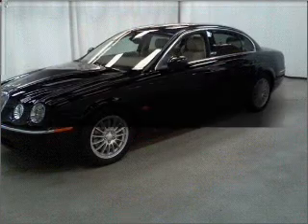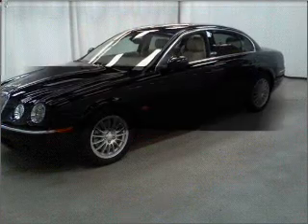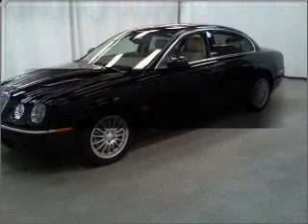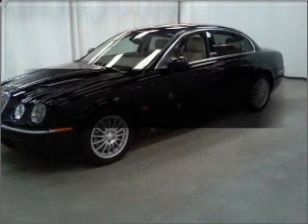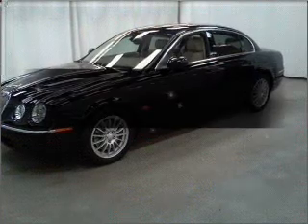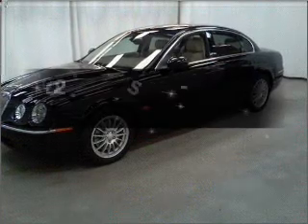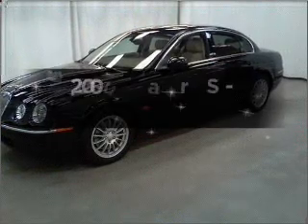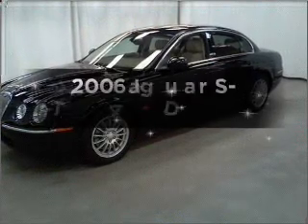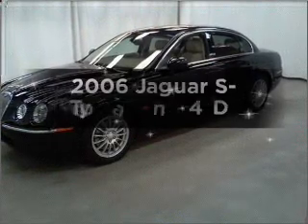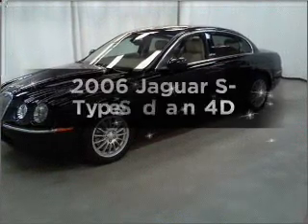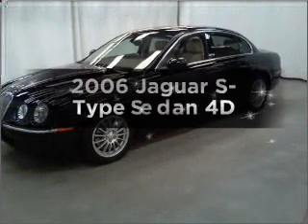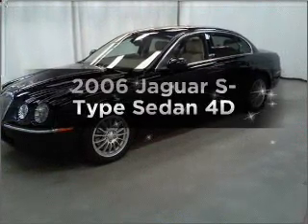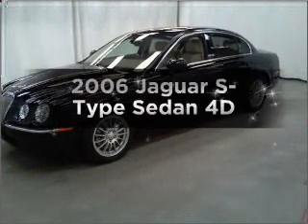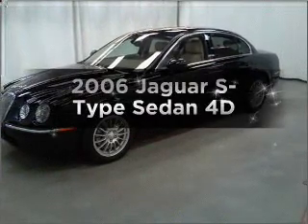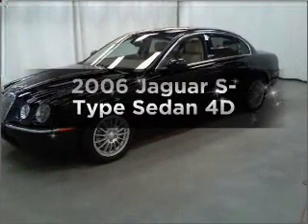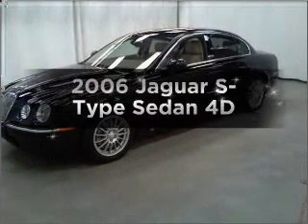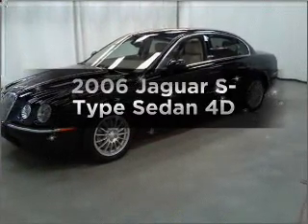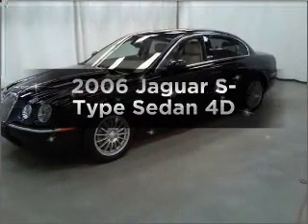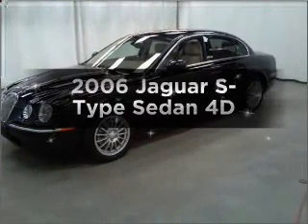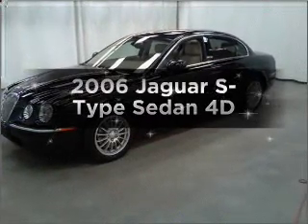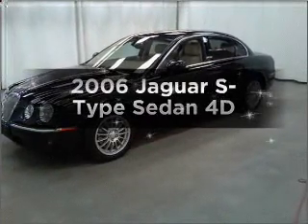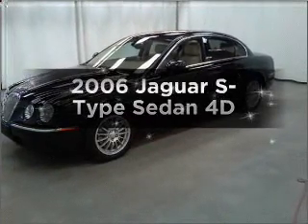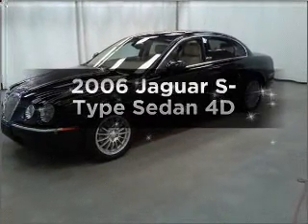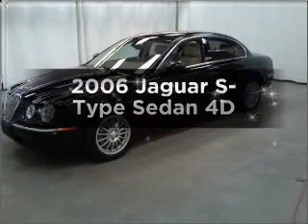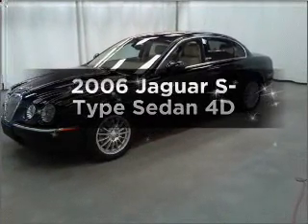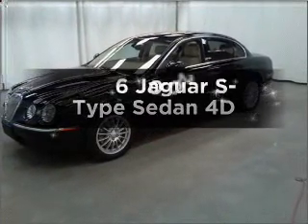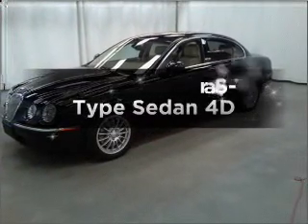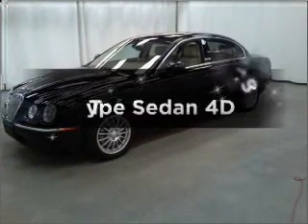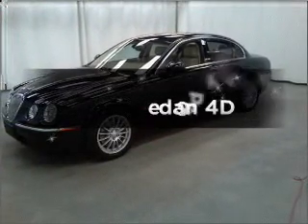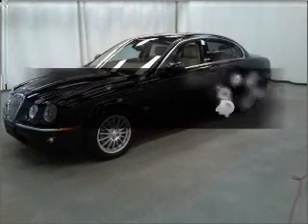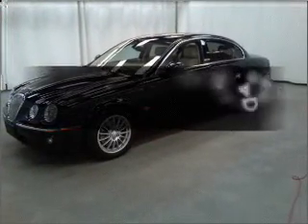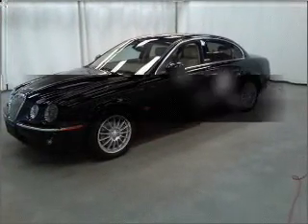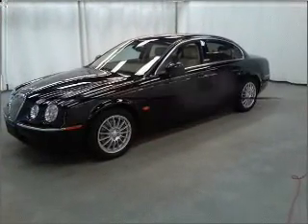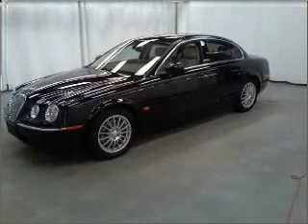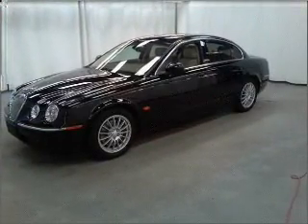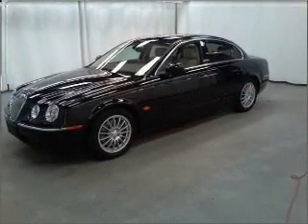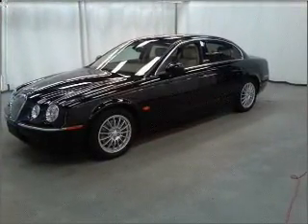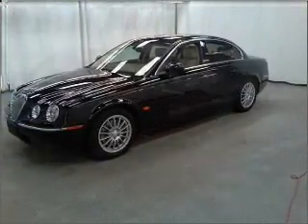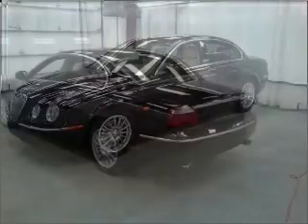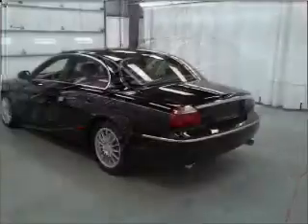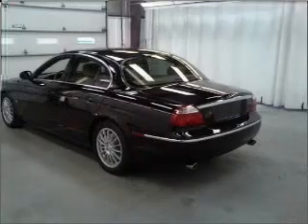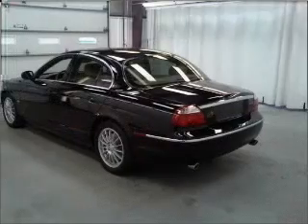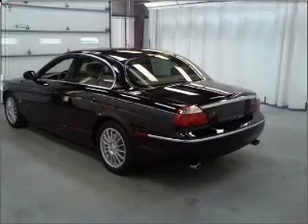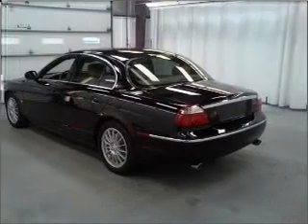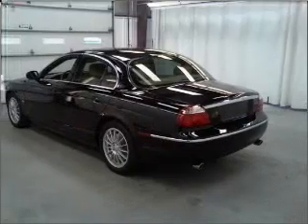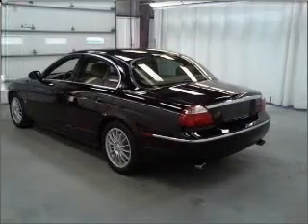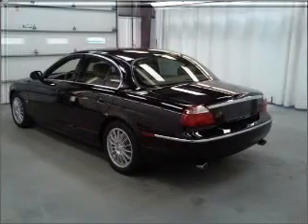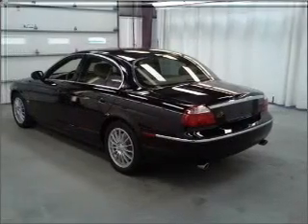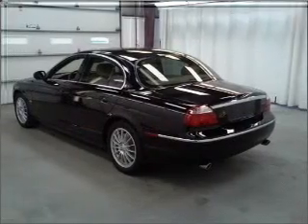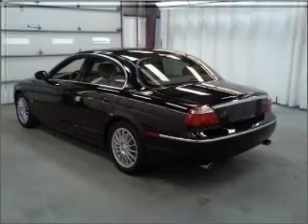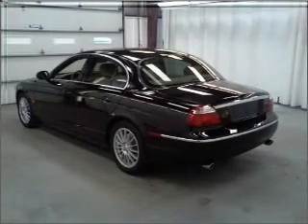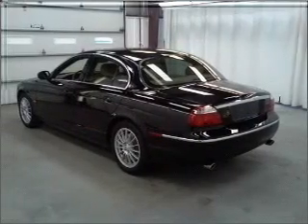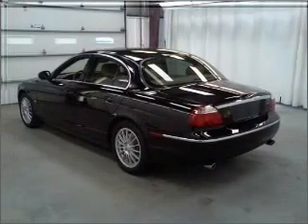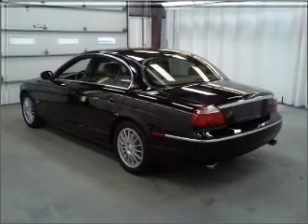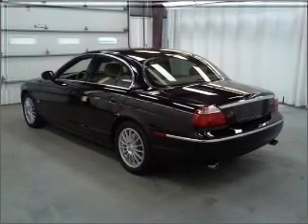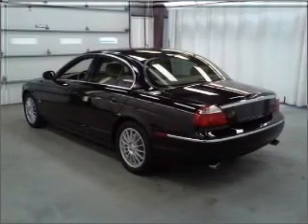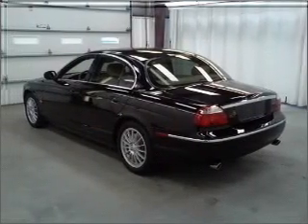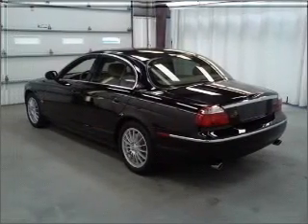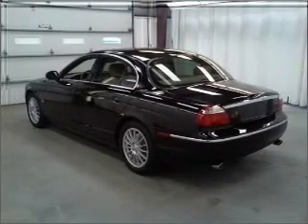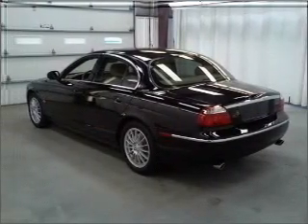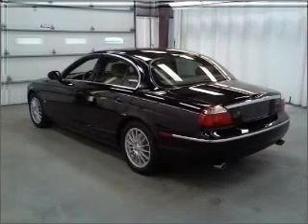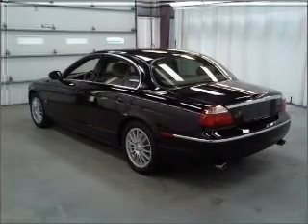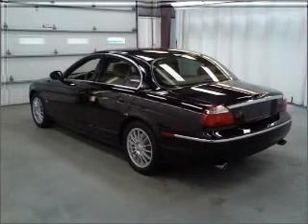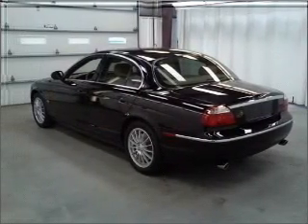Presenting the 2006 Jaguar S-Type. Find everything you want in a ride under one roof with this vehicle.